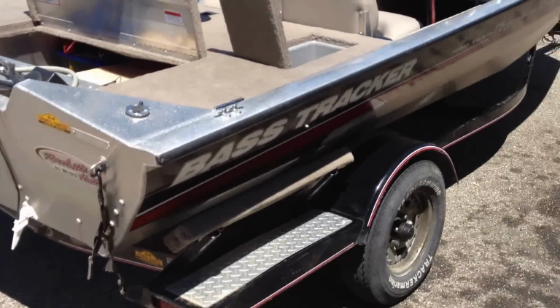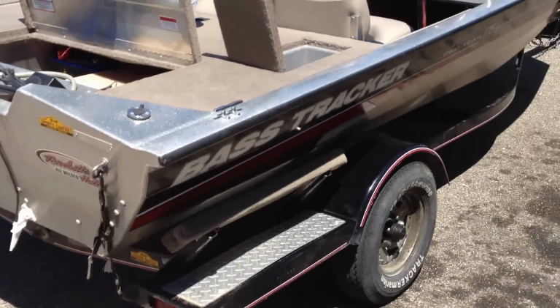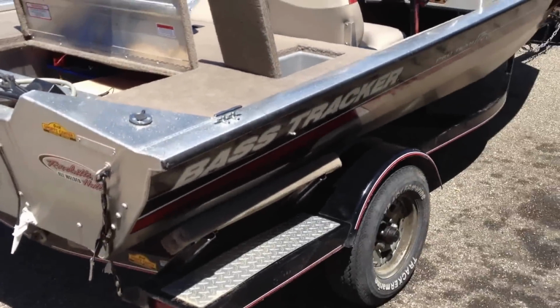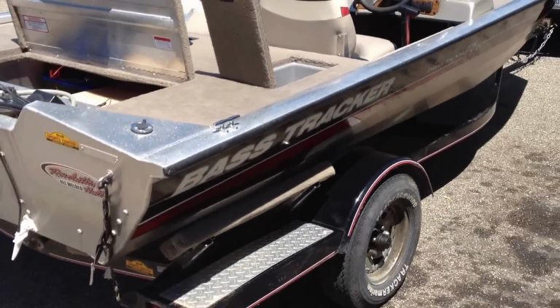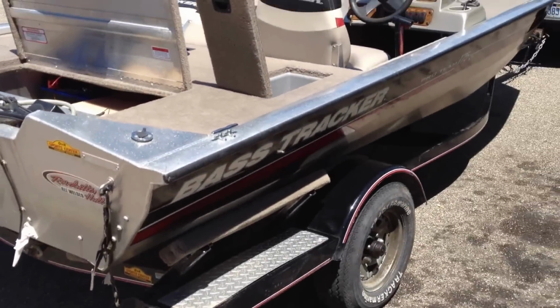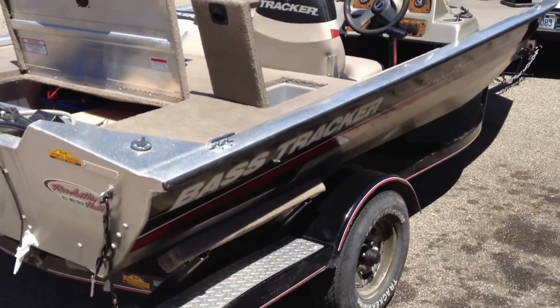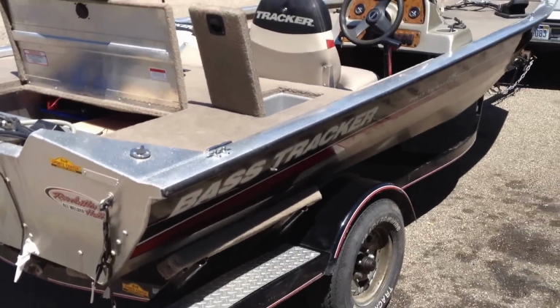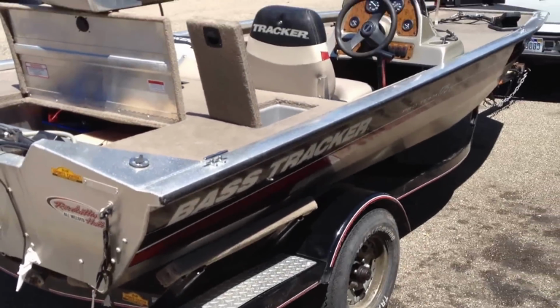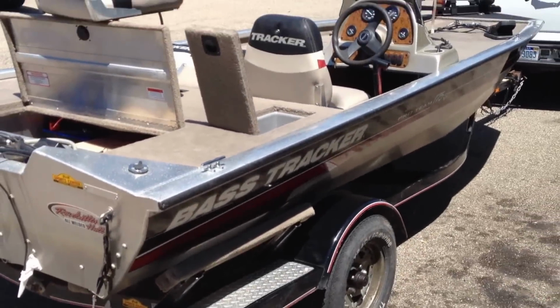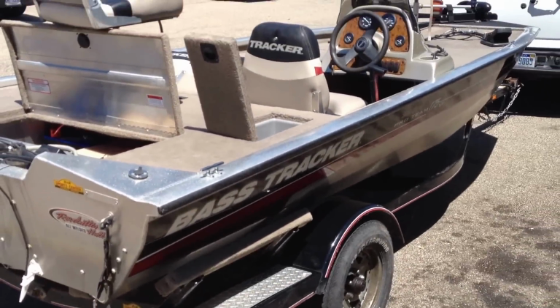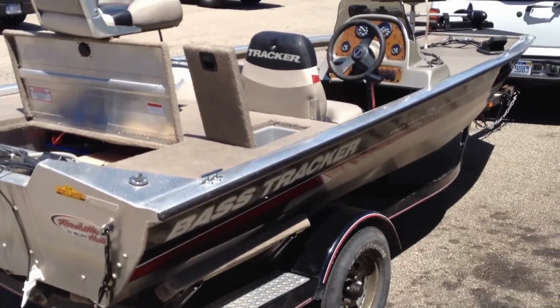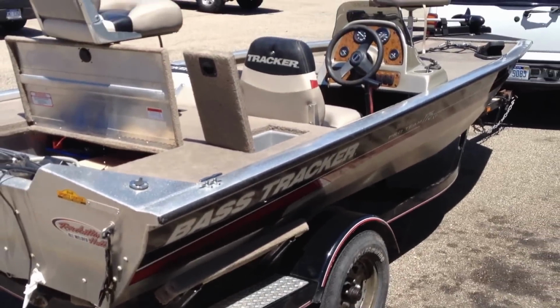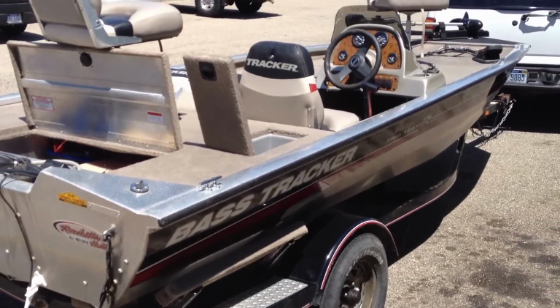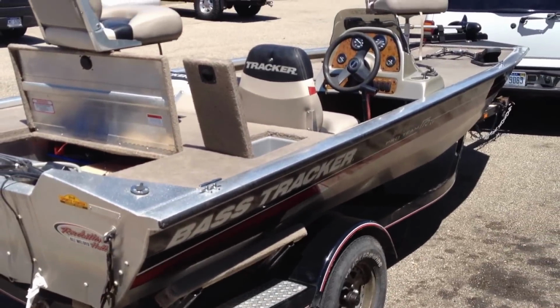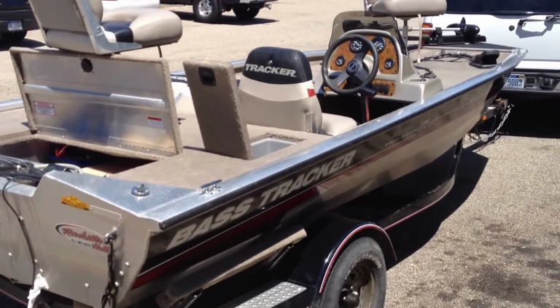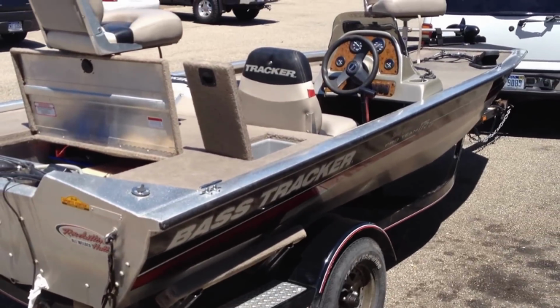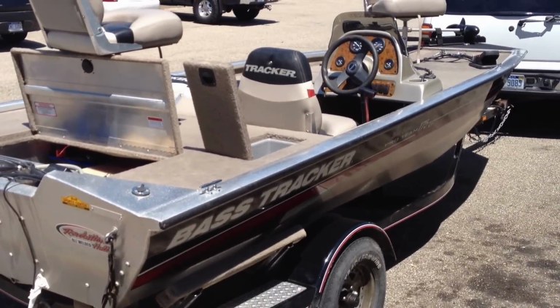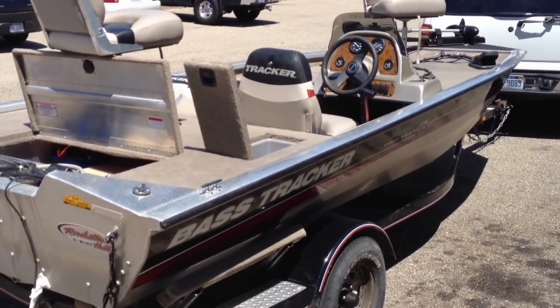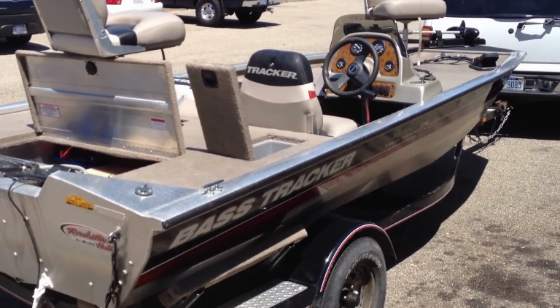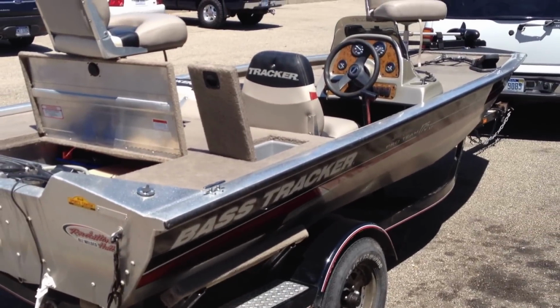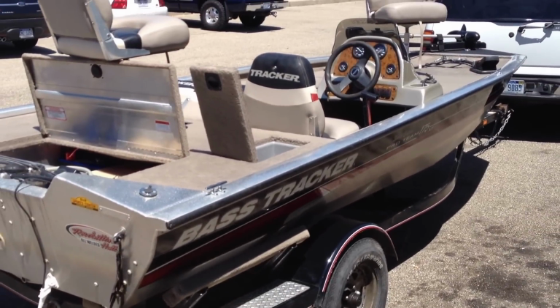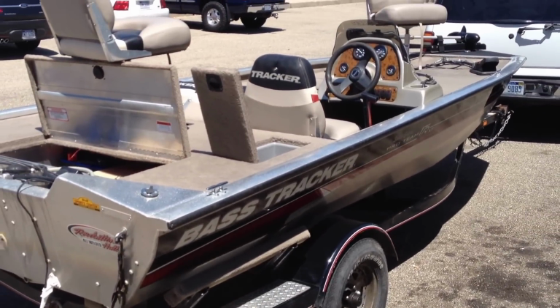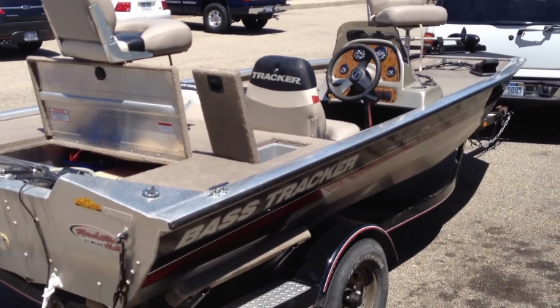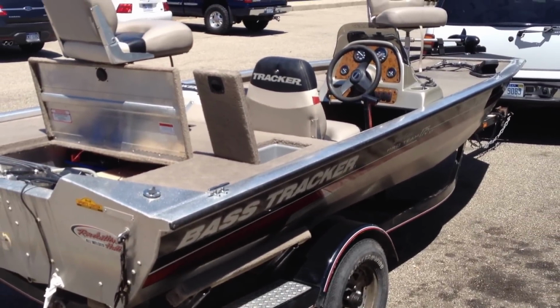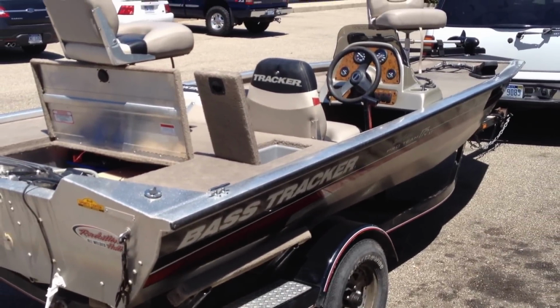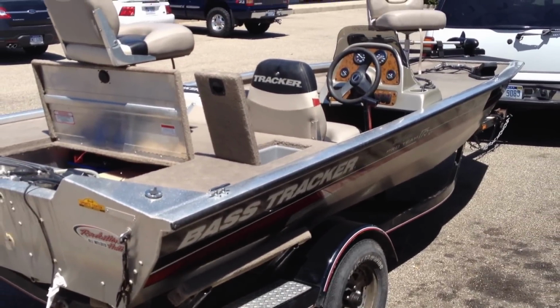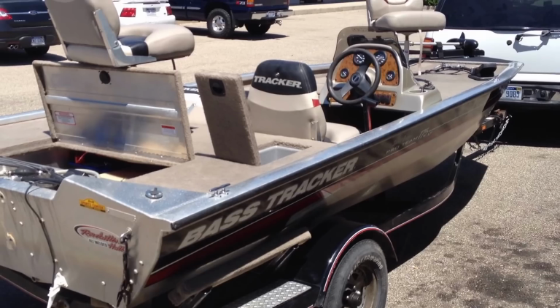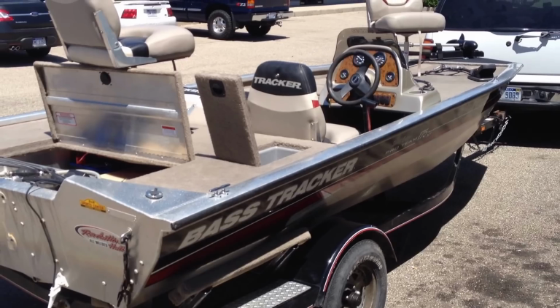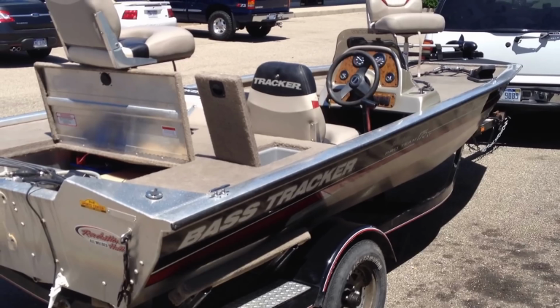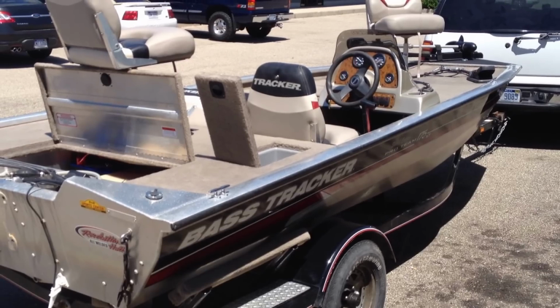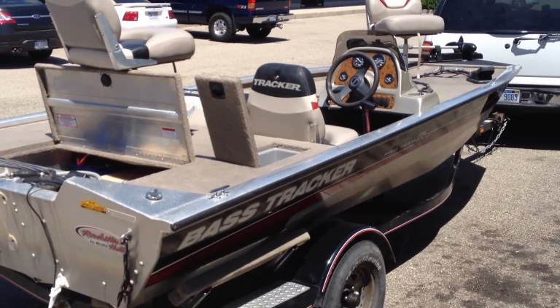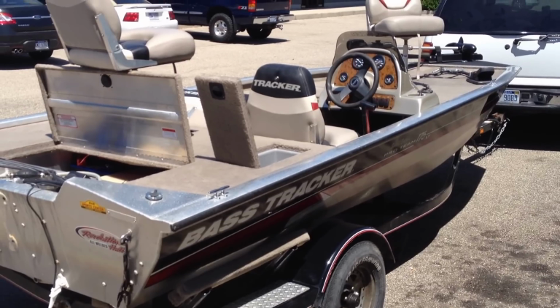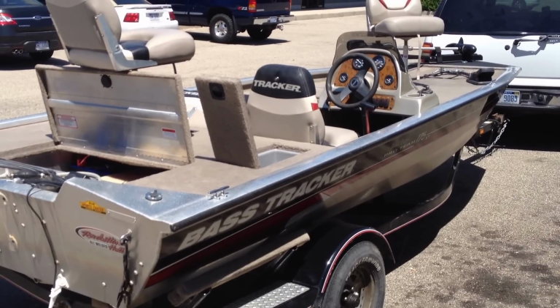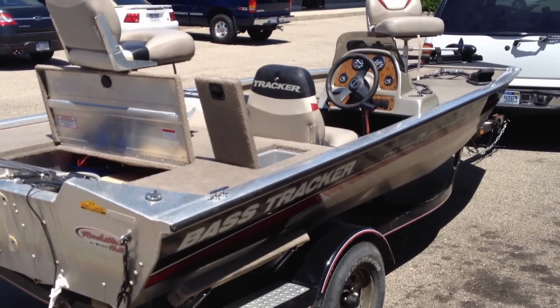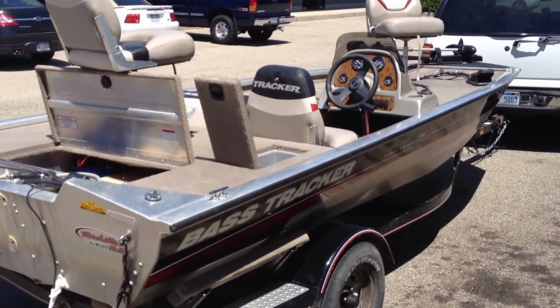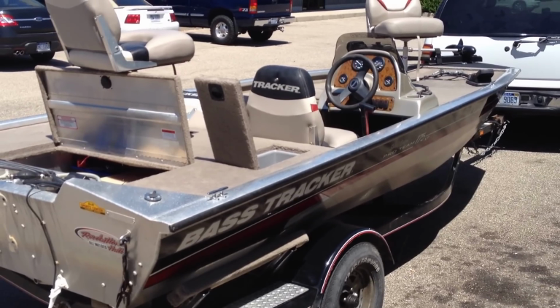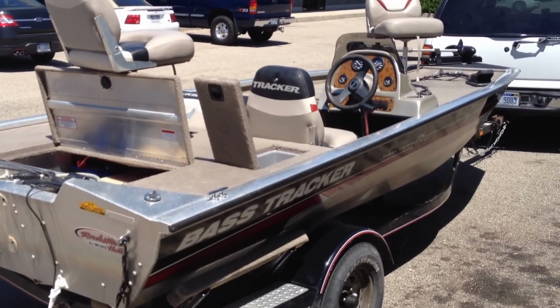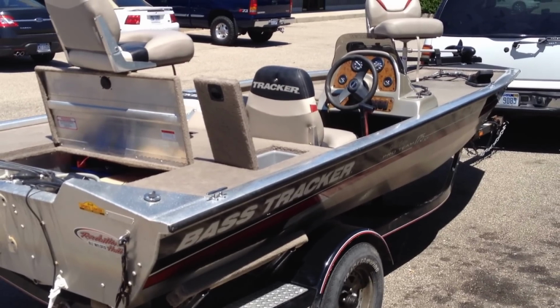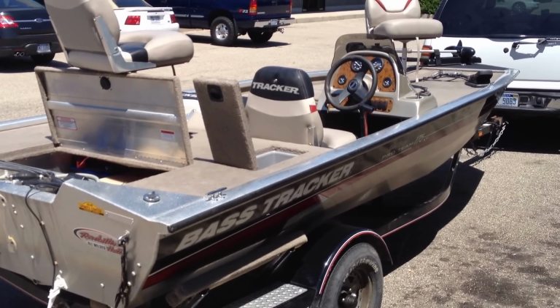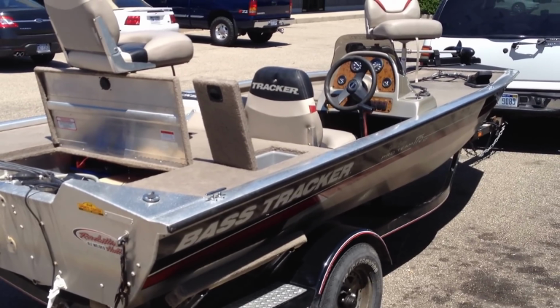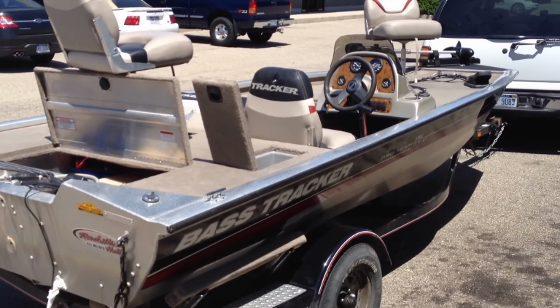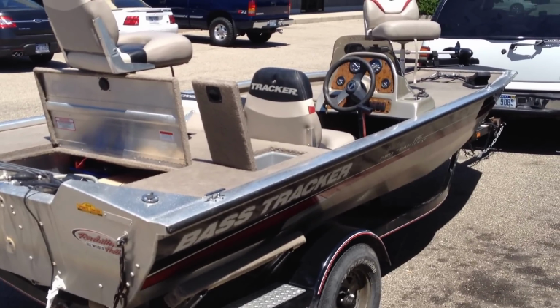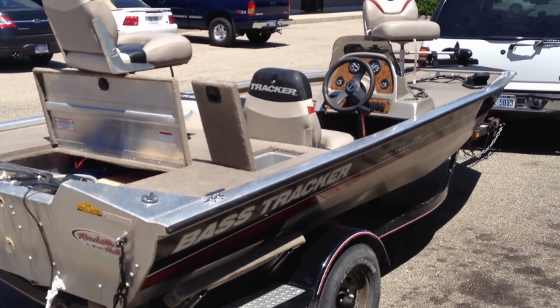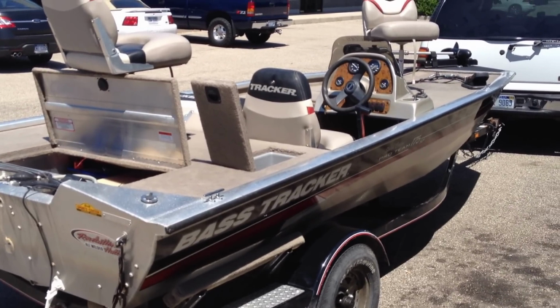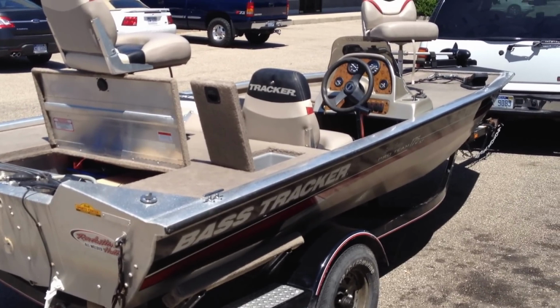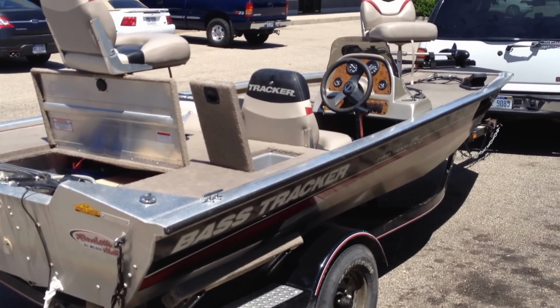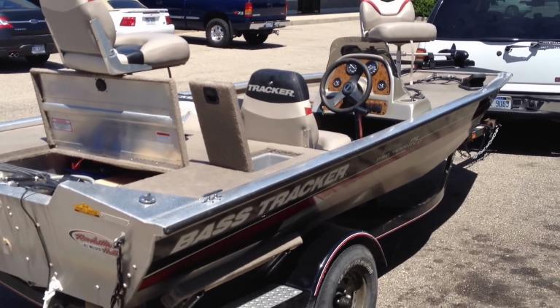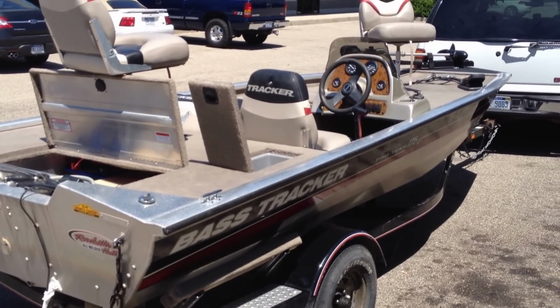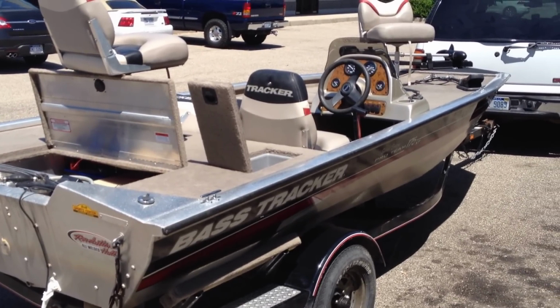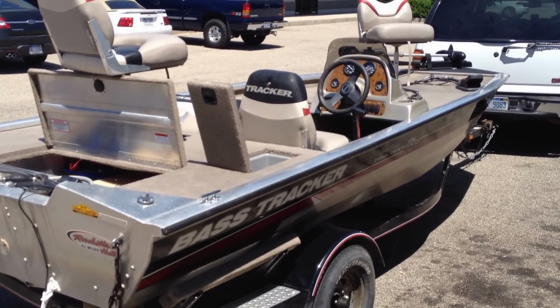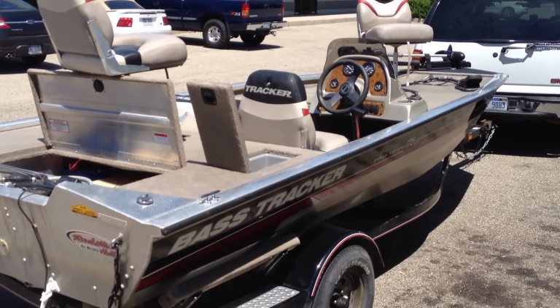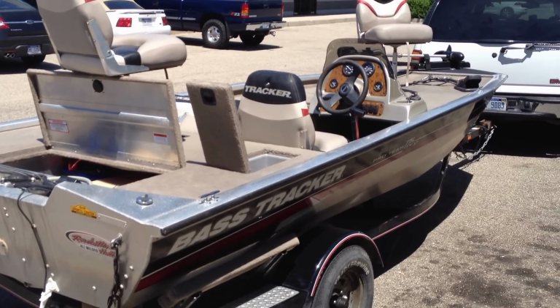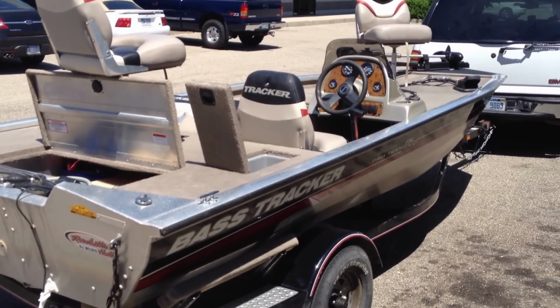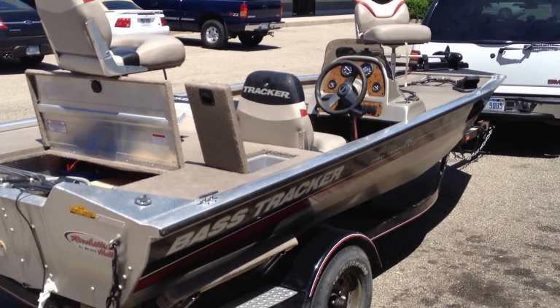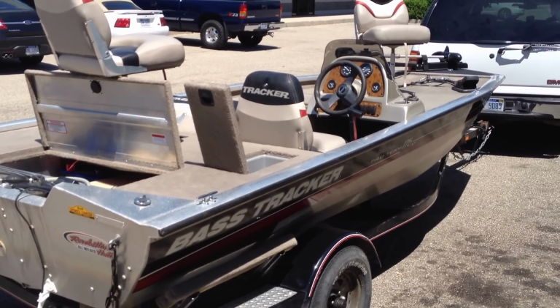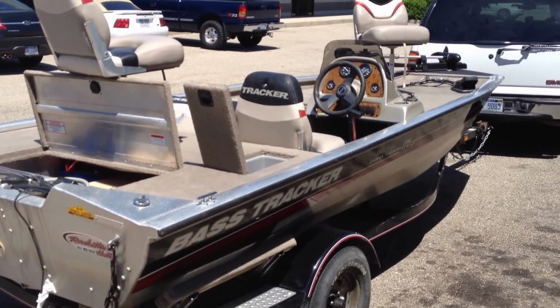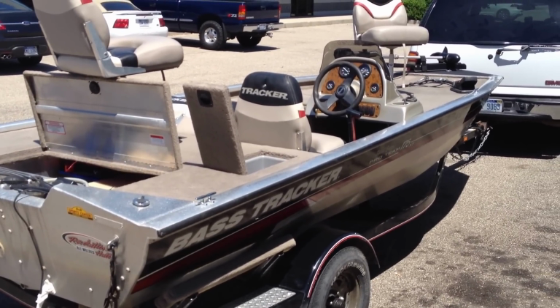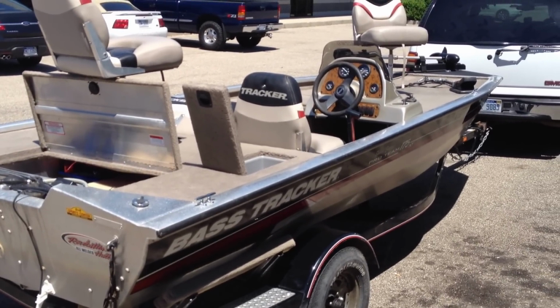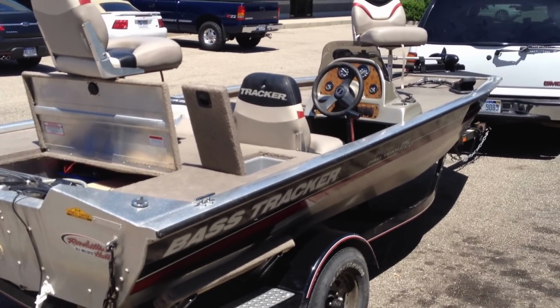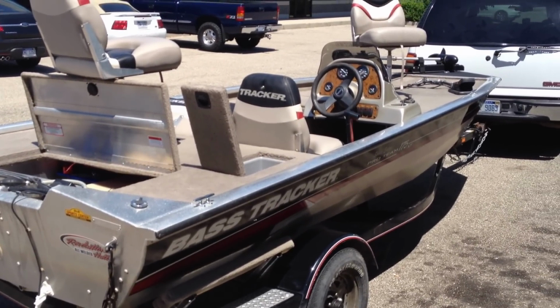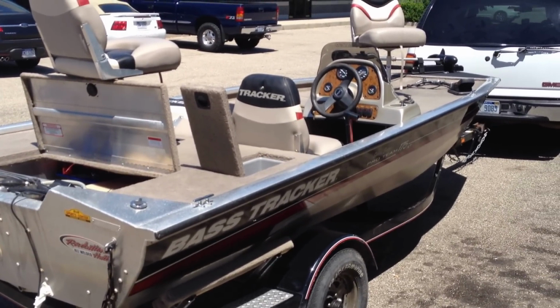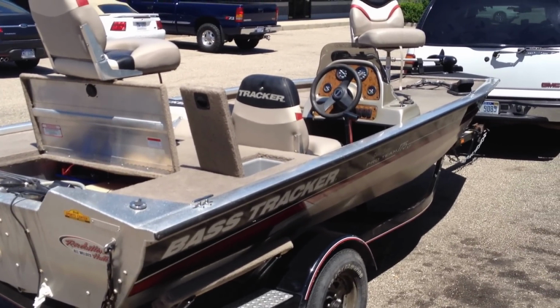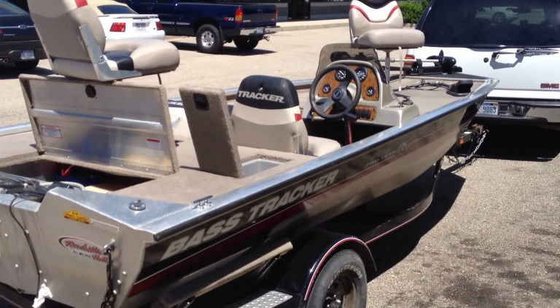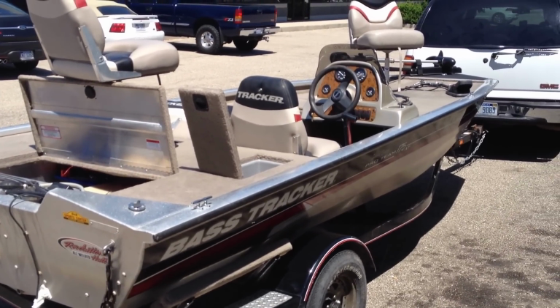So there you have it — the 2002 Bass Tracker Special Edition Pro Team 175.